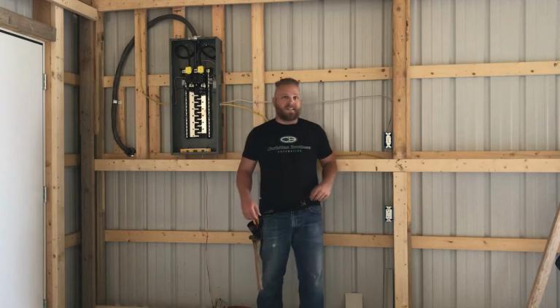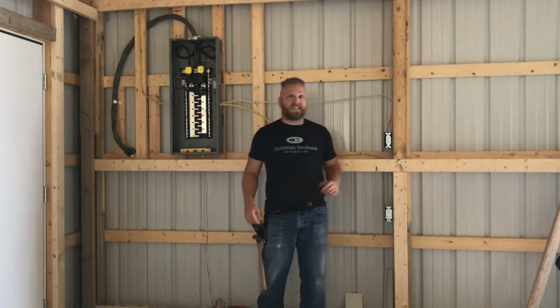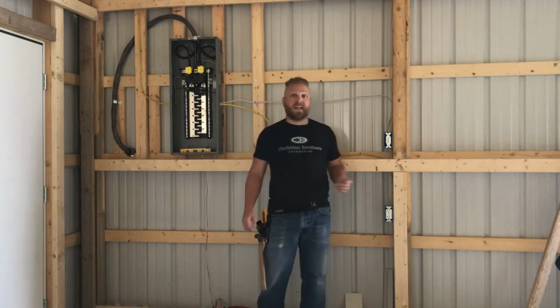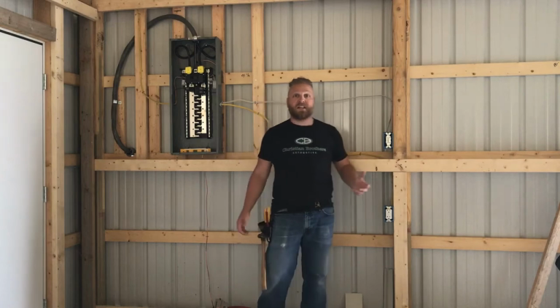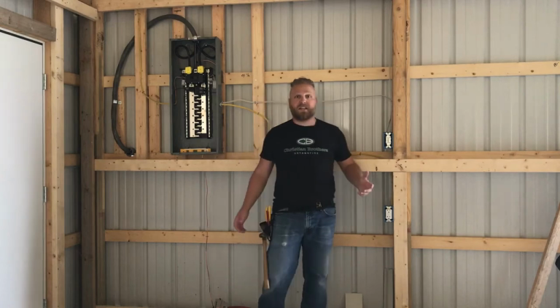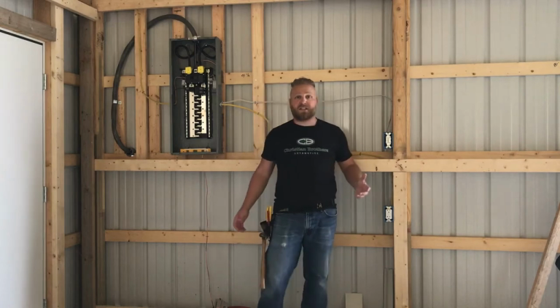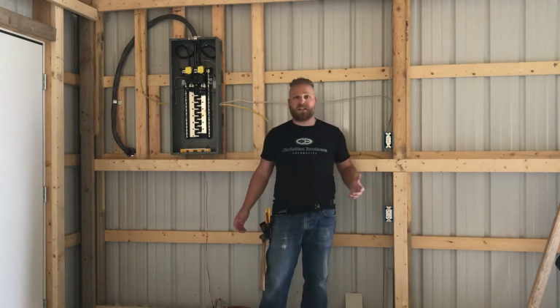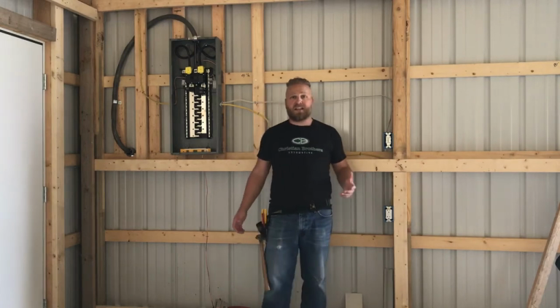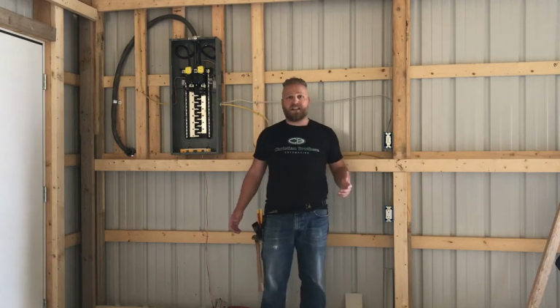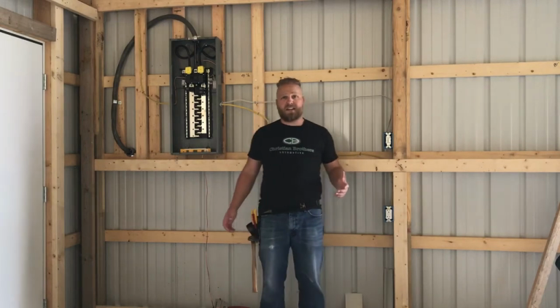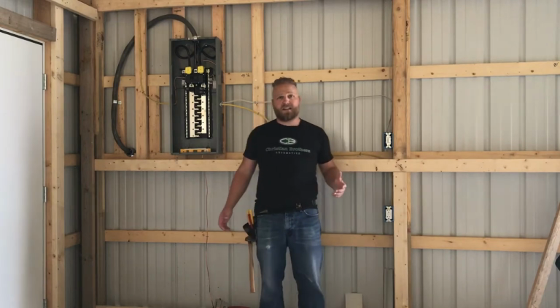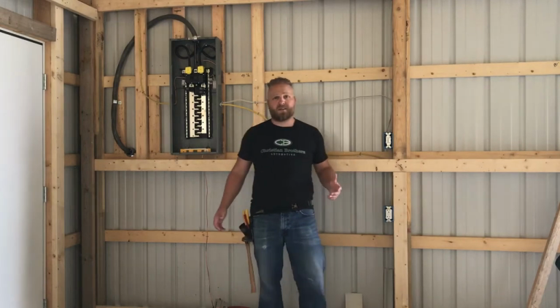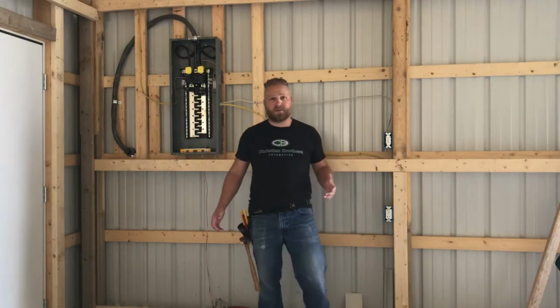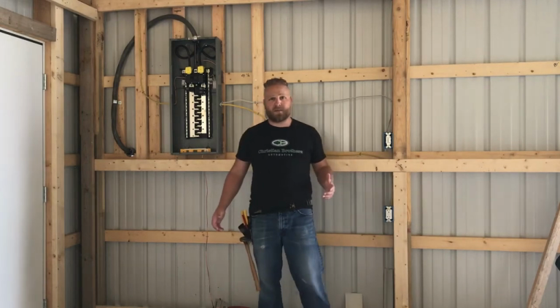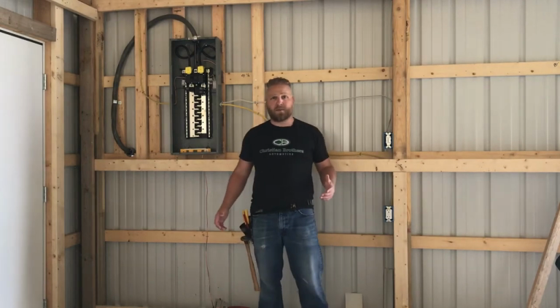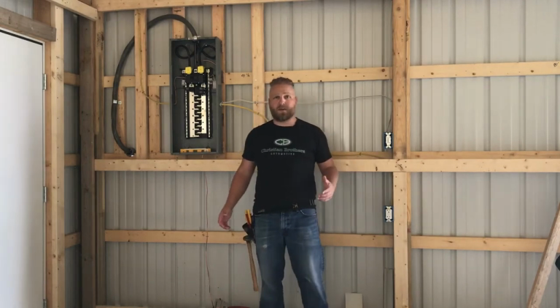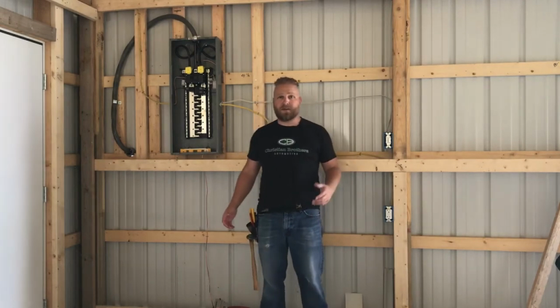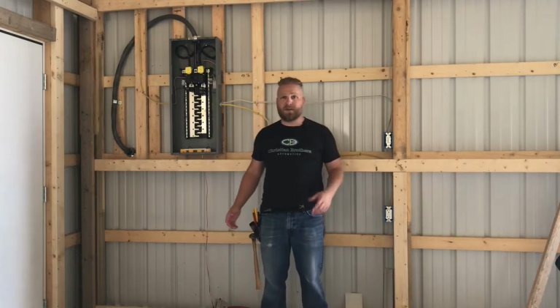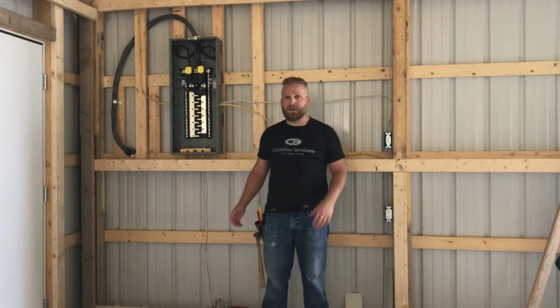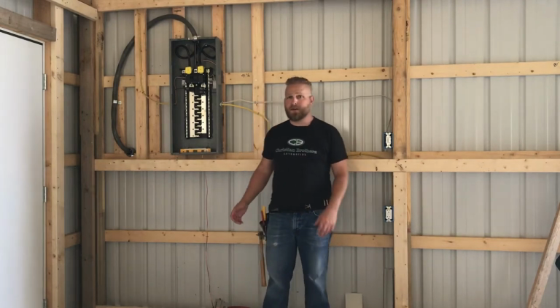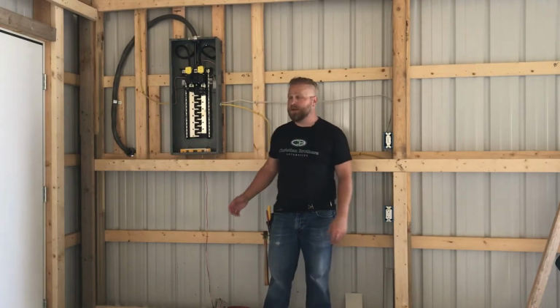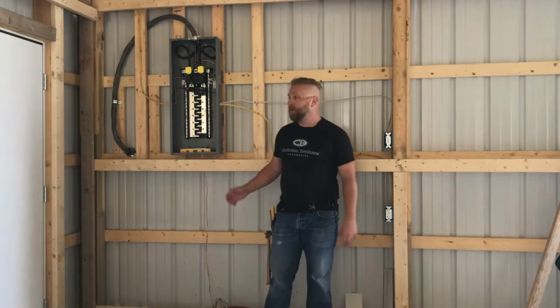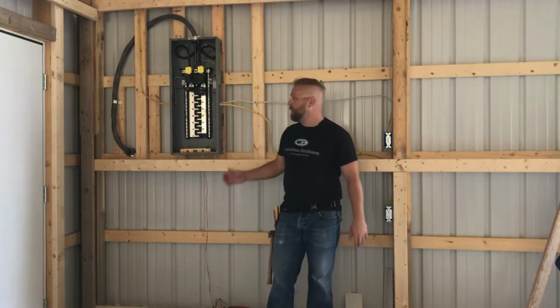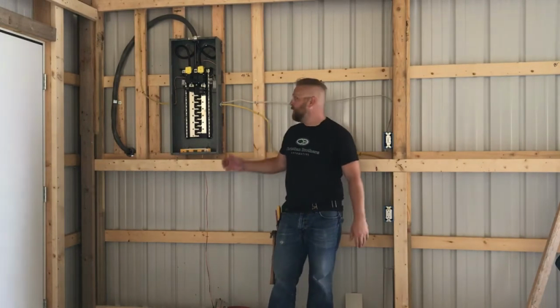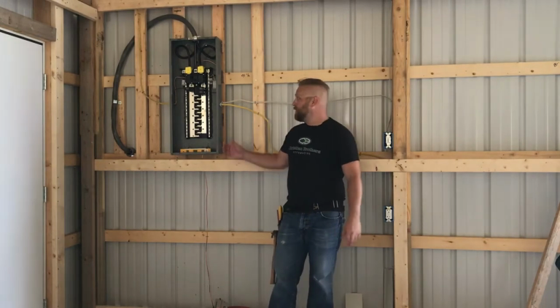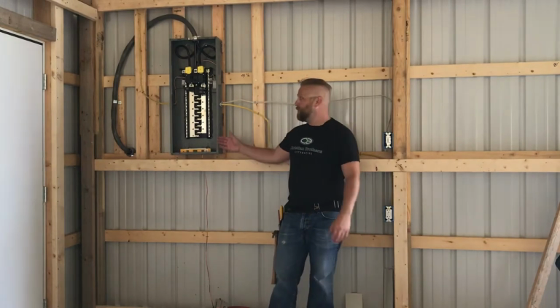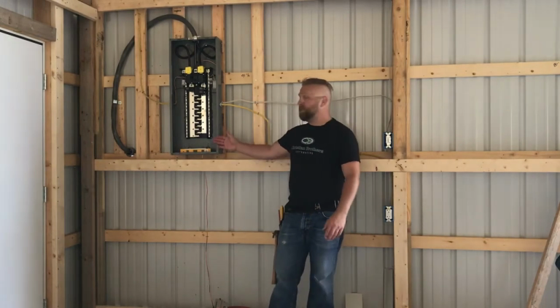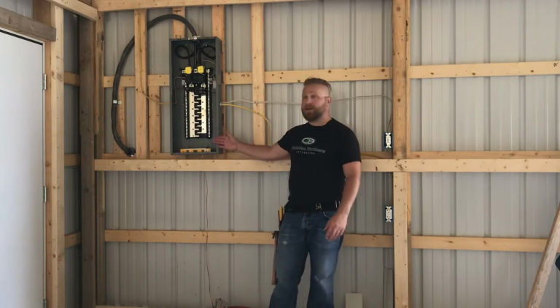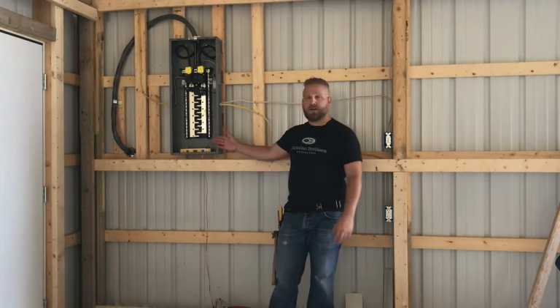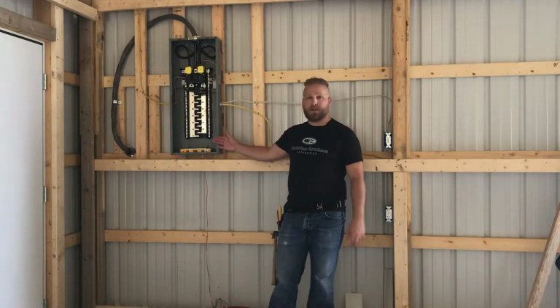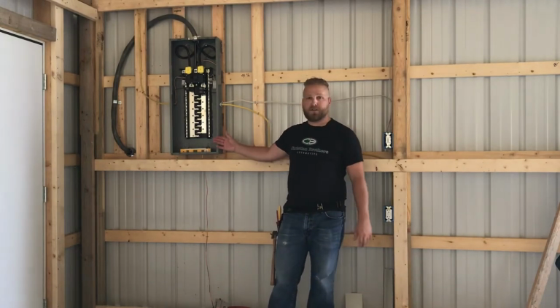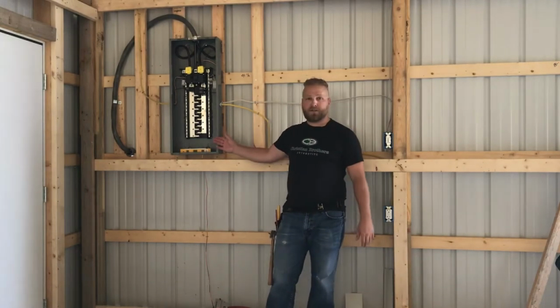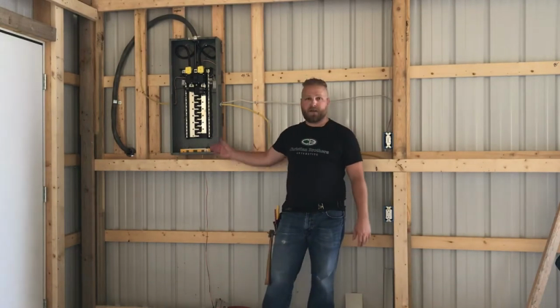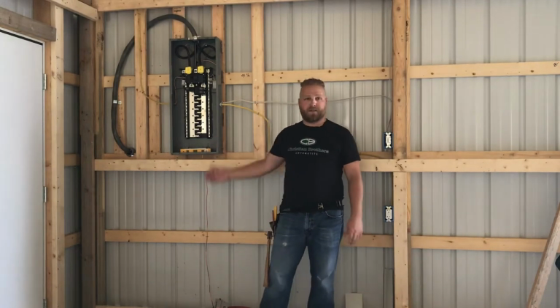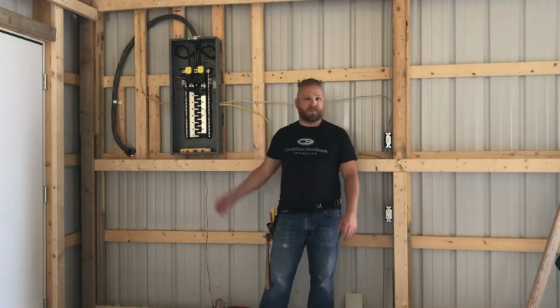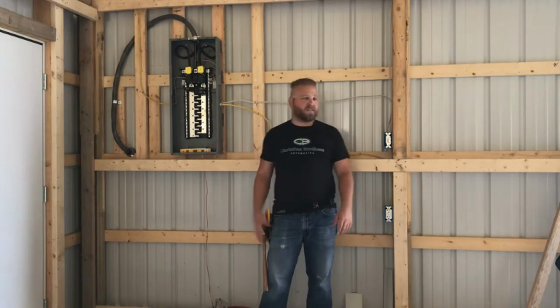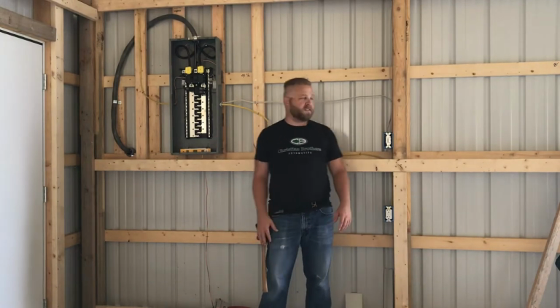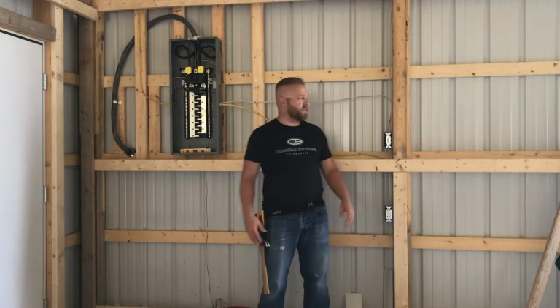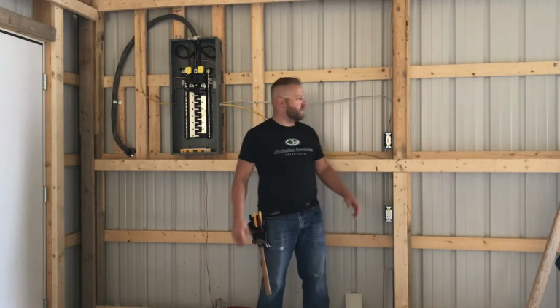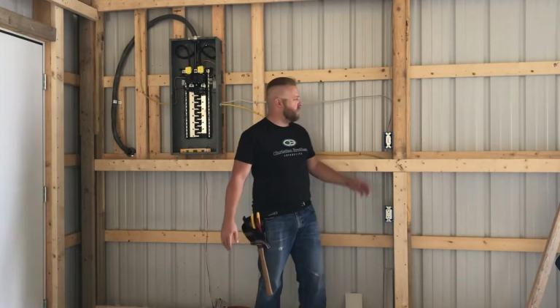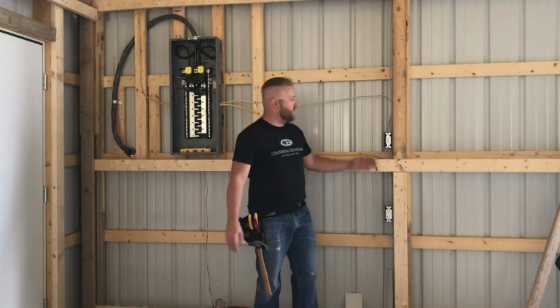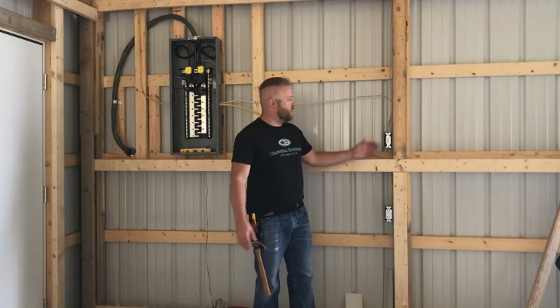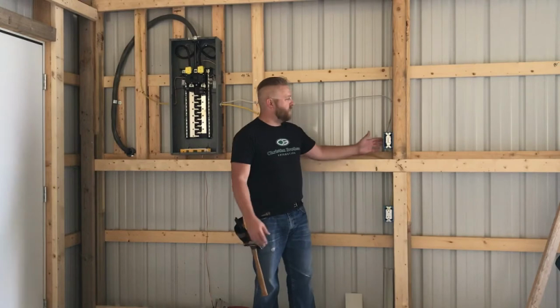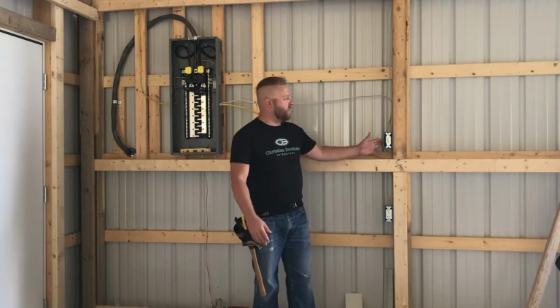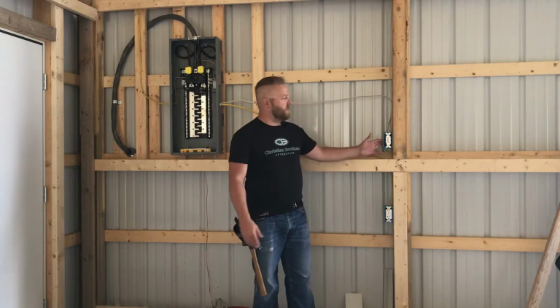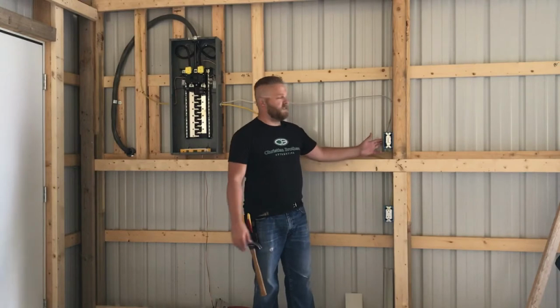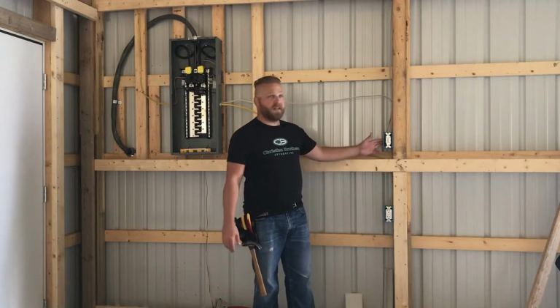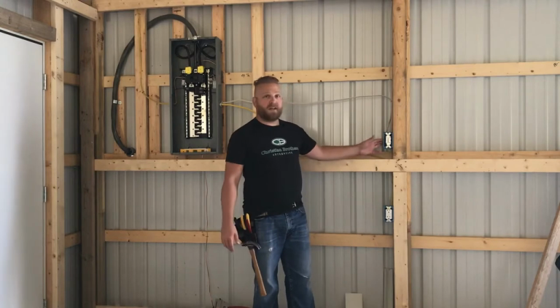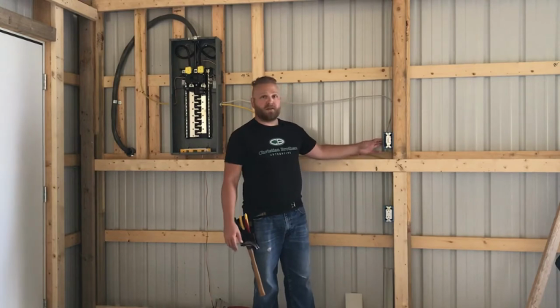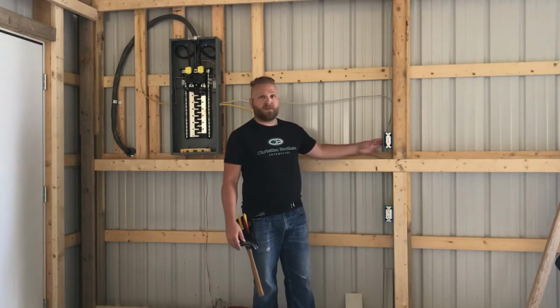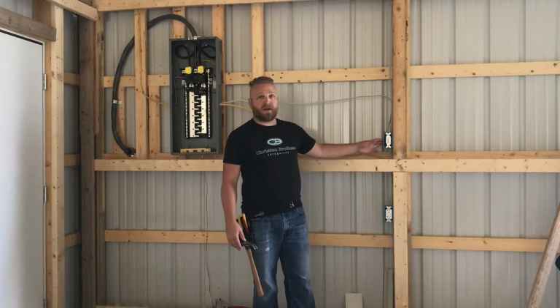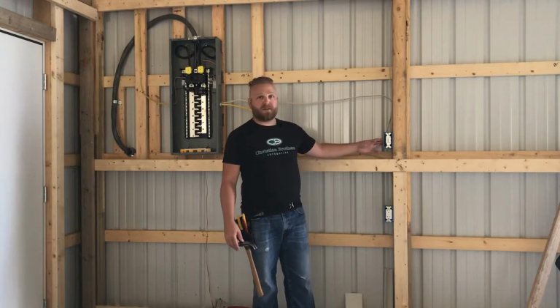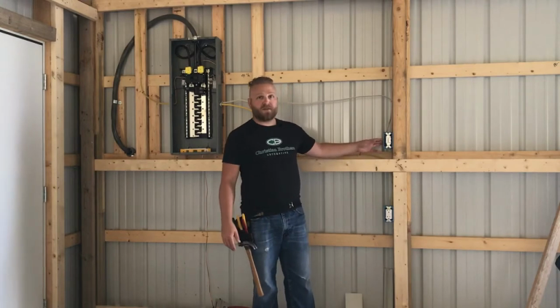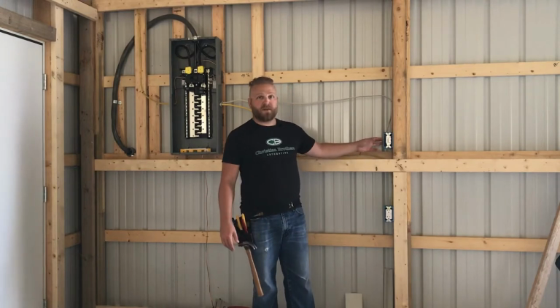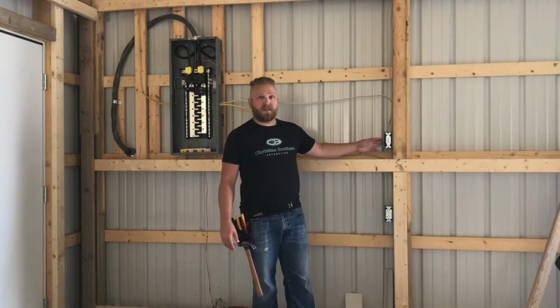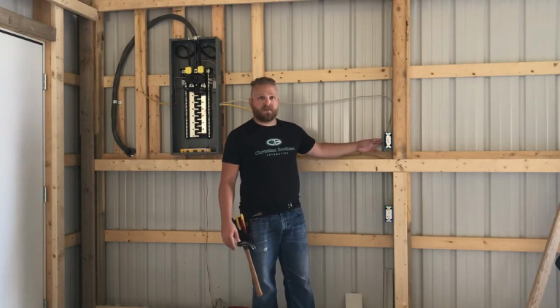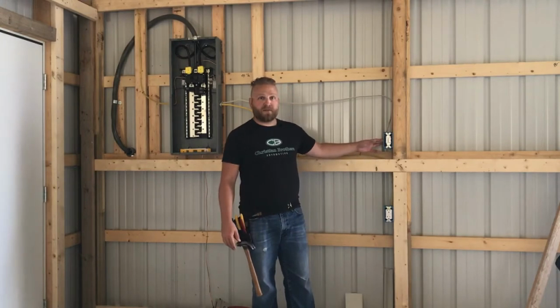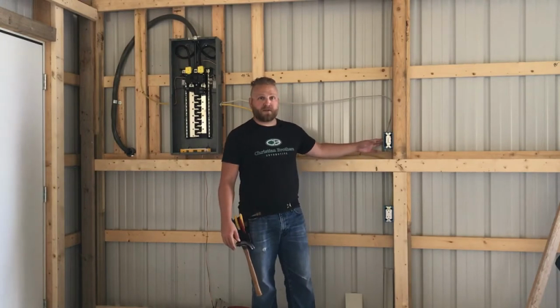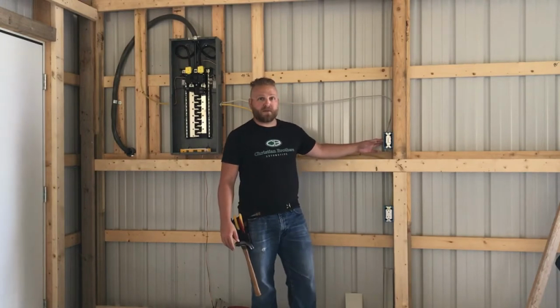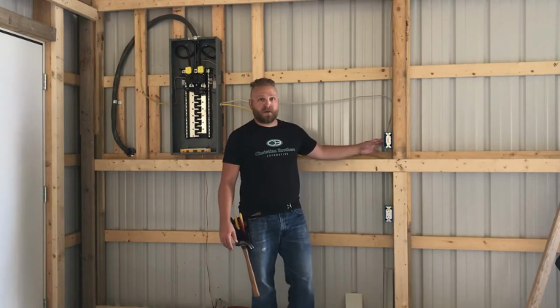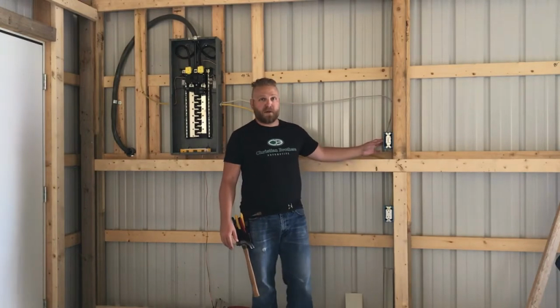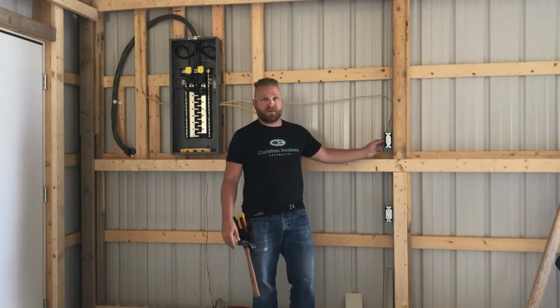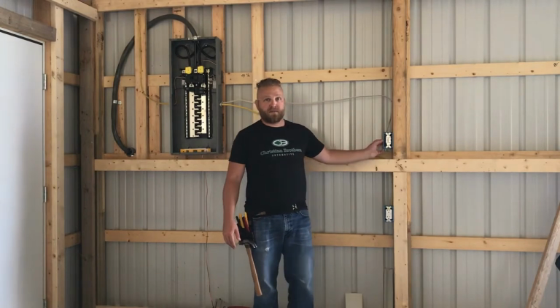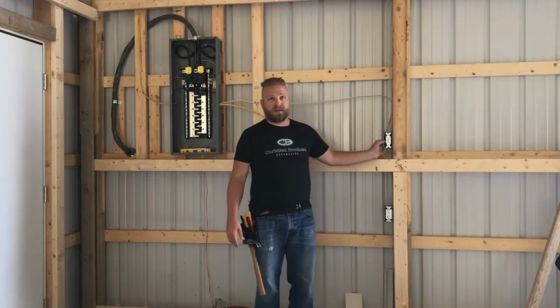Today on The Educated Idiot, what we're going to do is shim out our electrical panel and take care of the boxes. We need to get them flushed with the OSB.